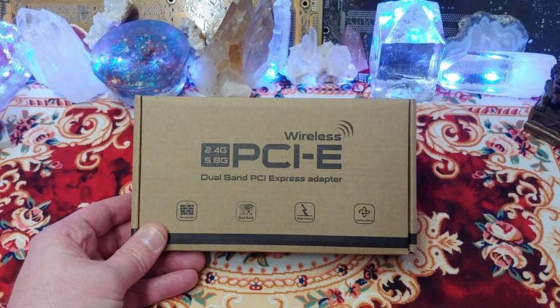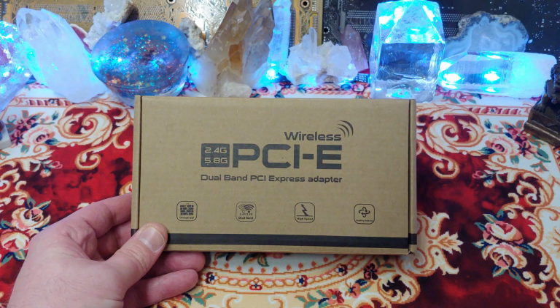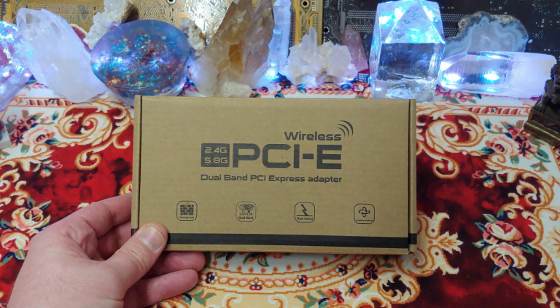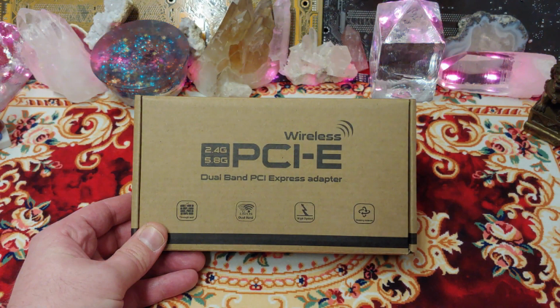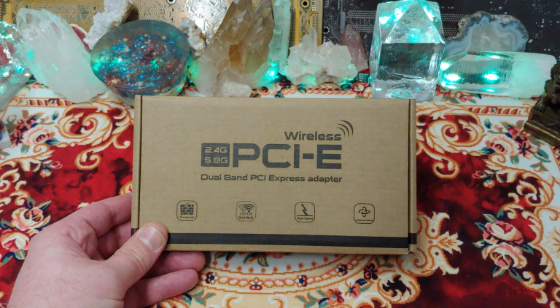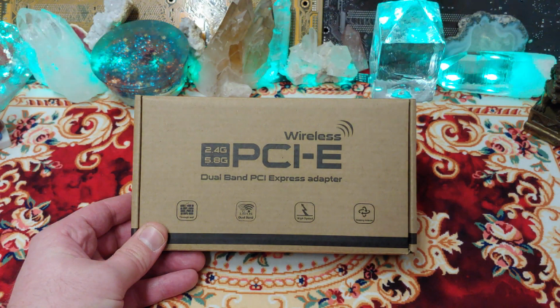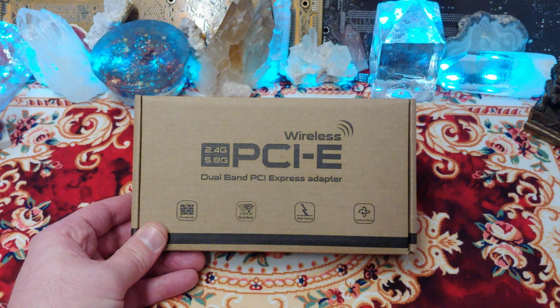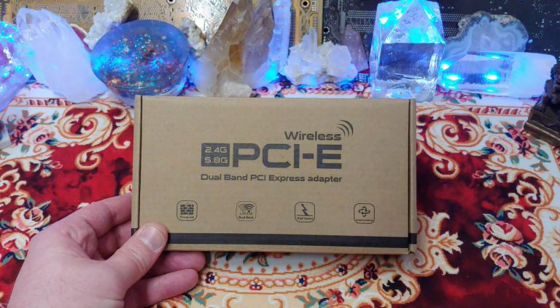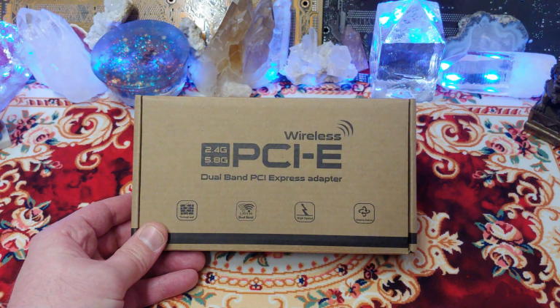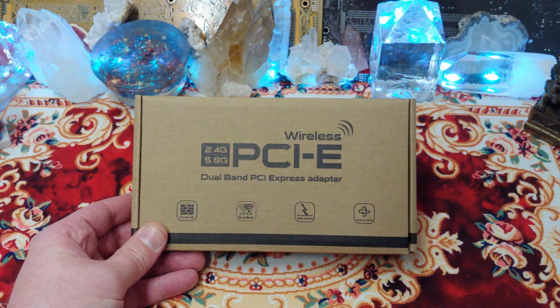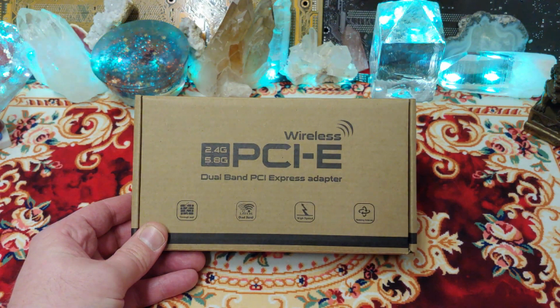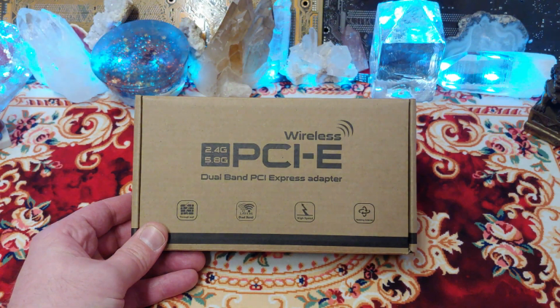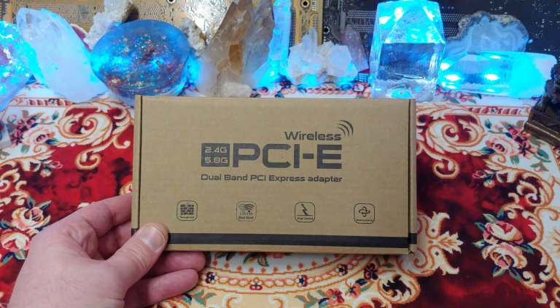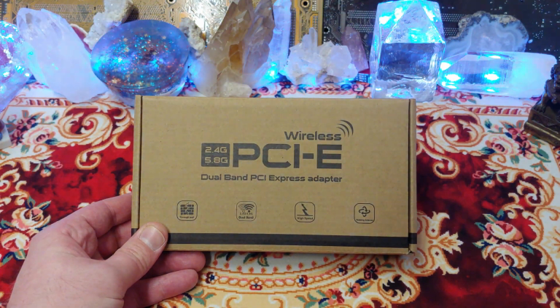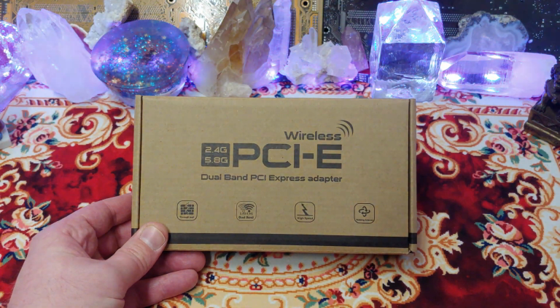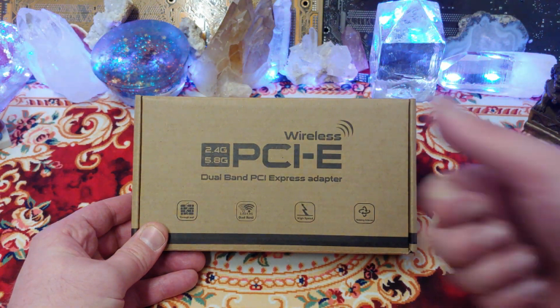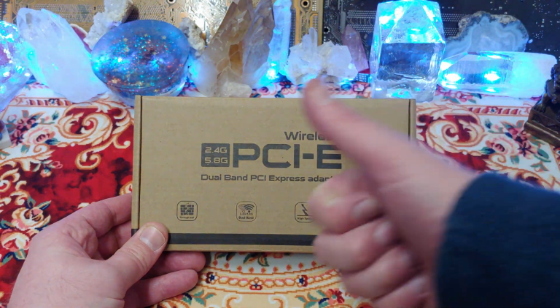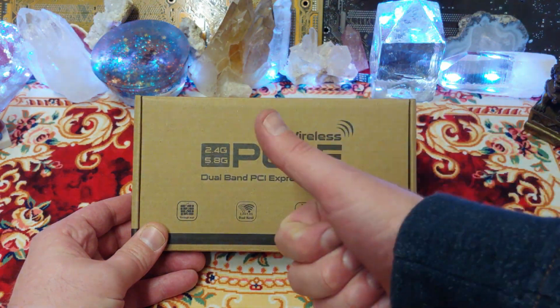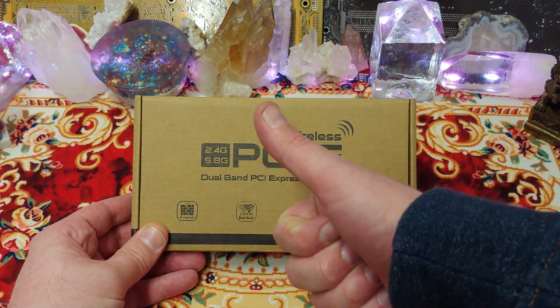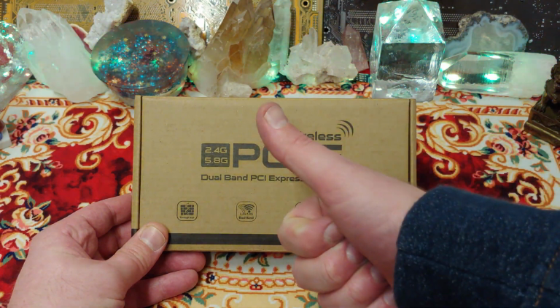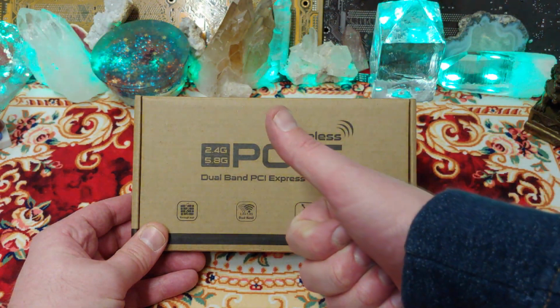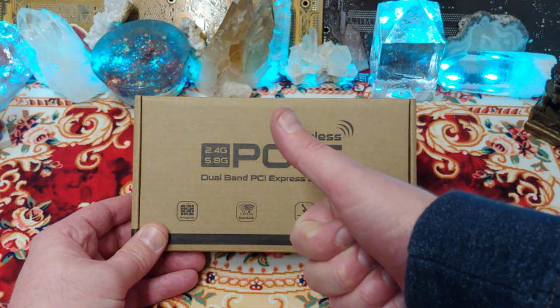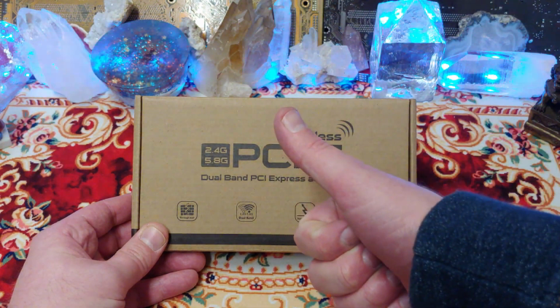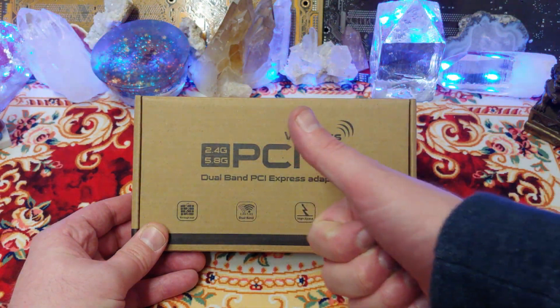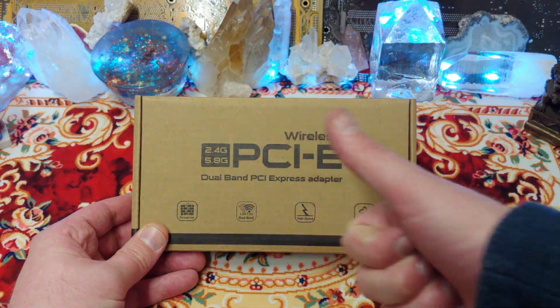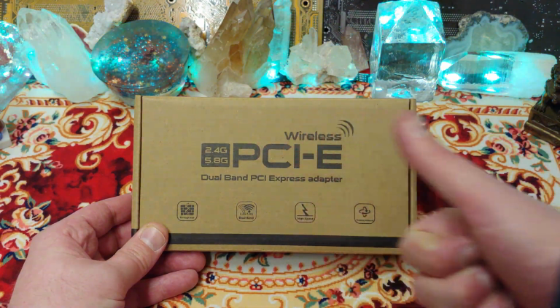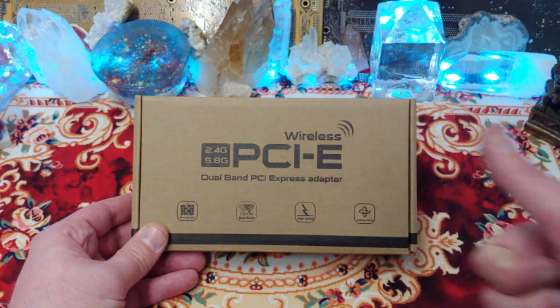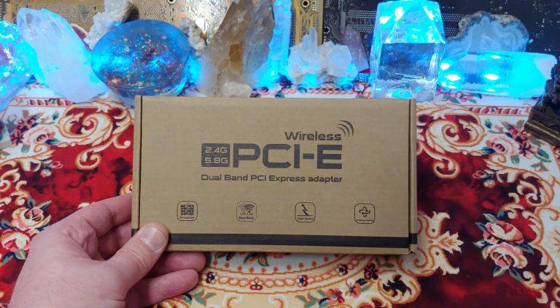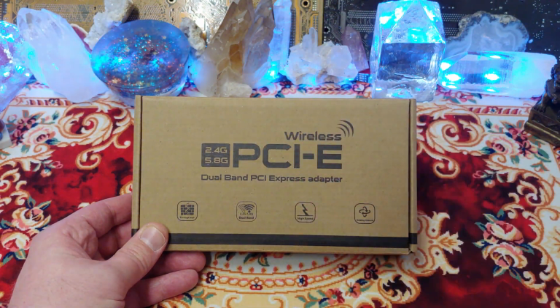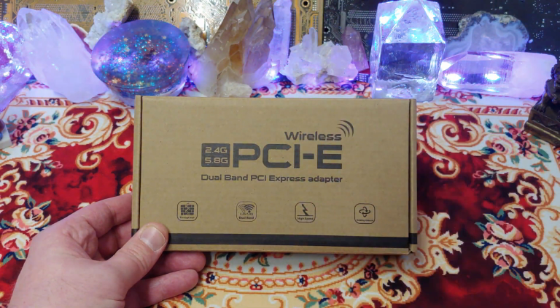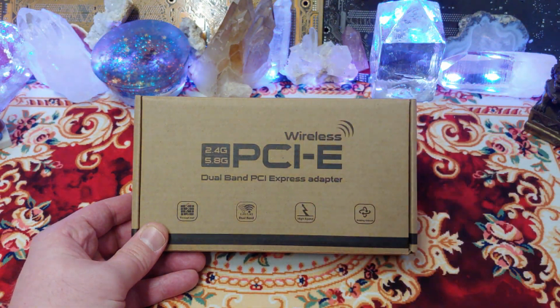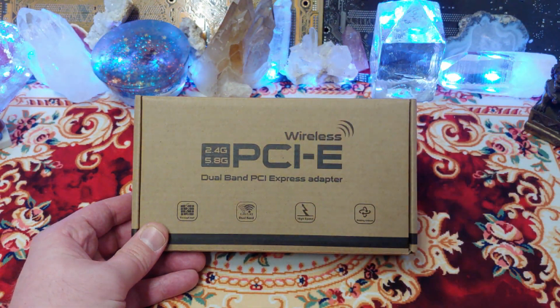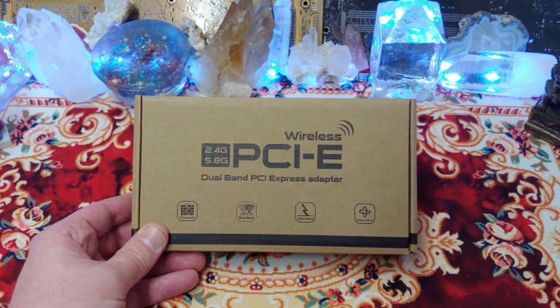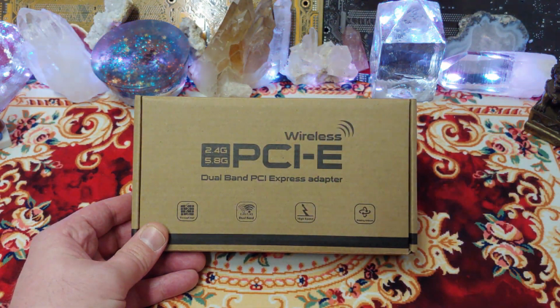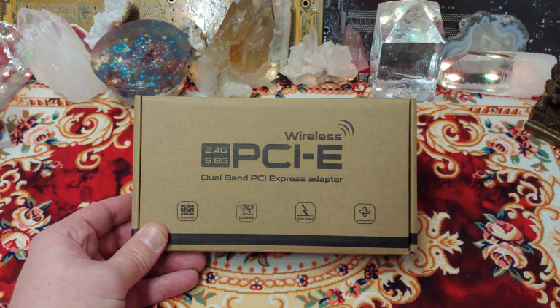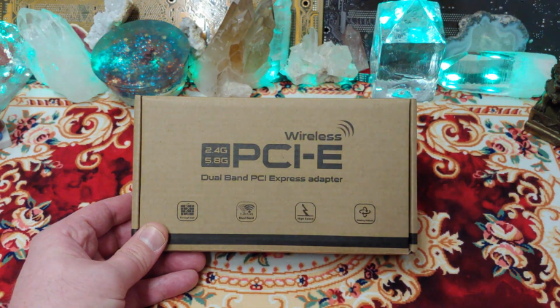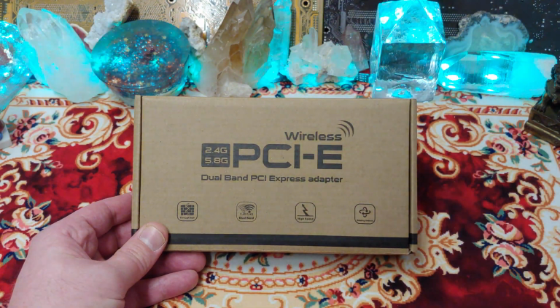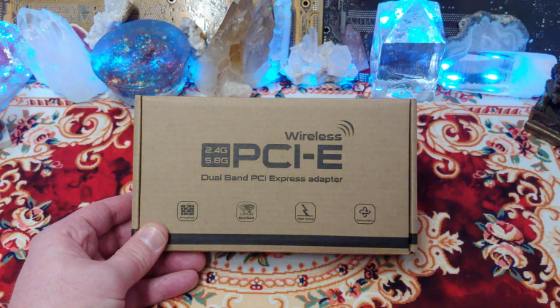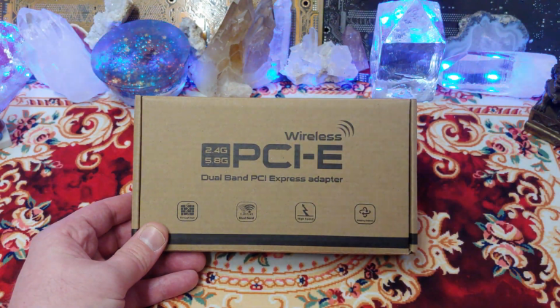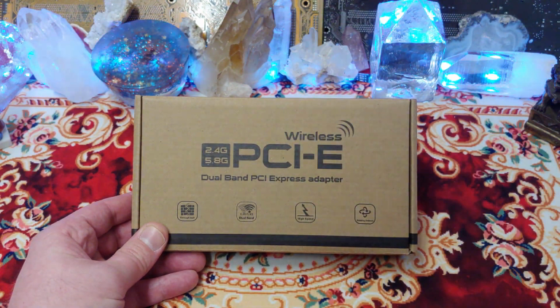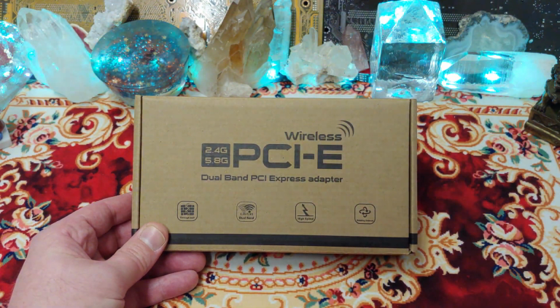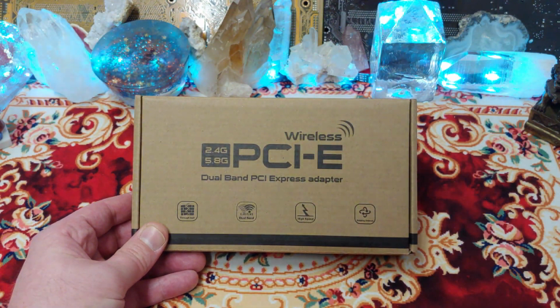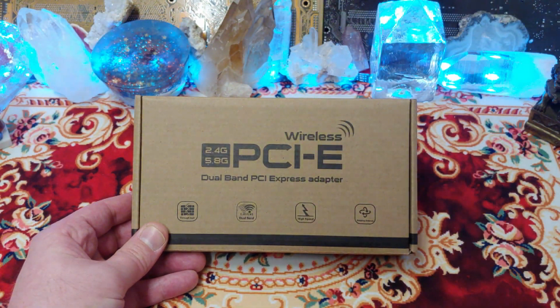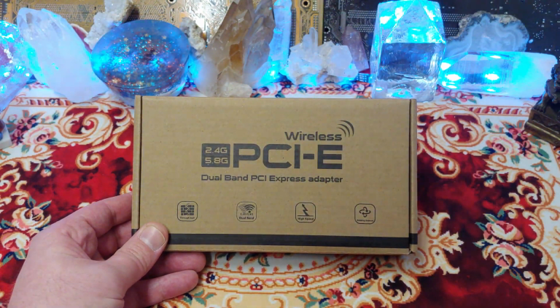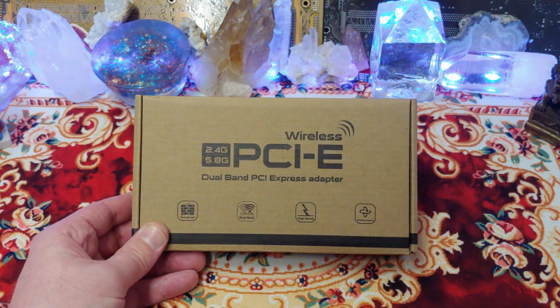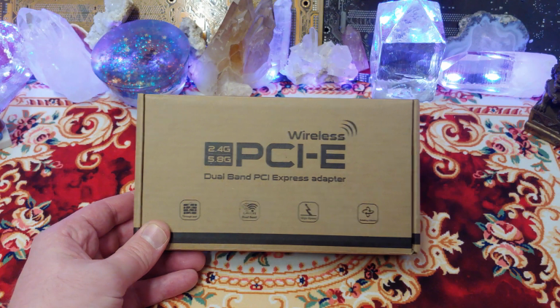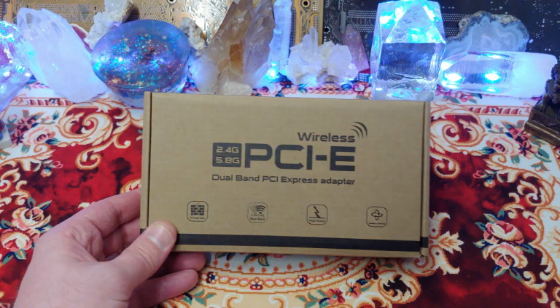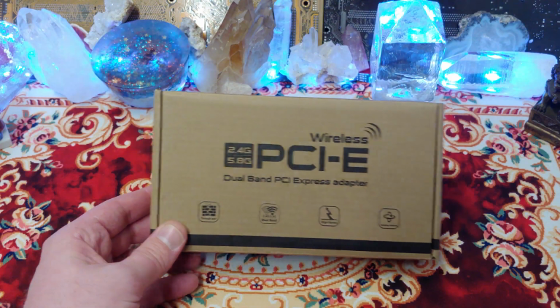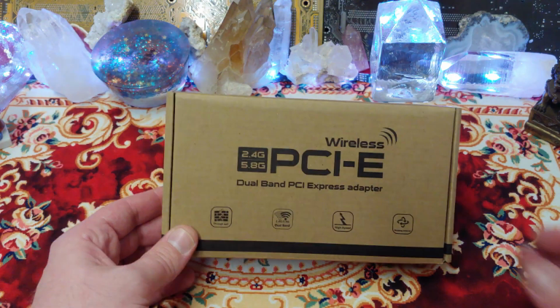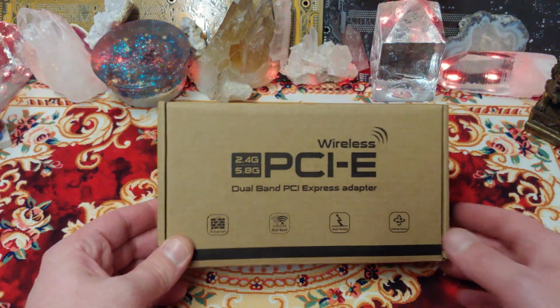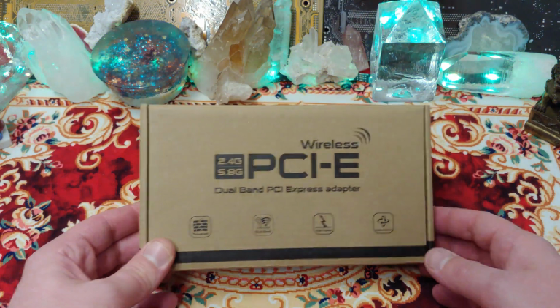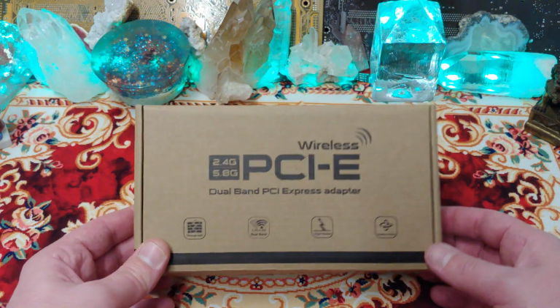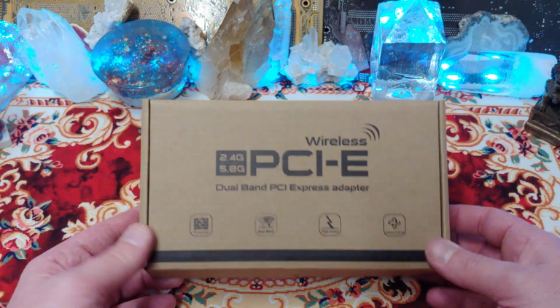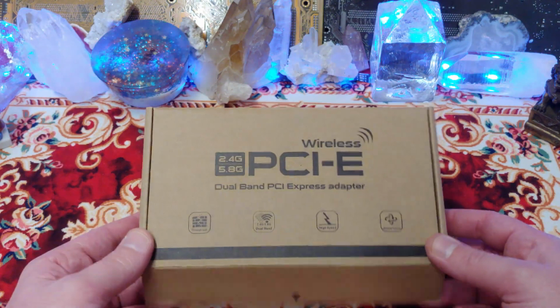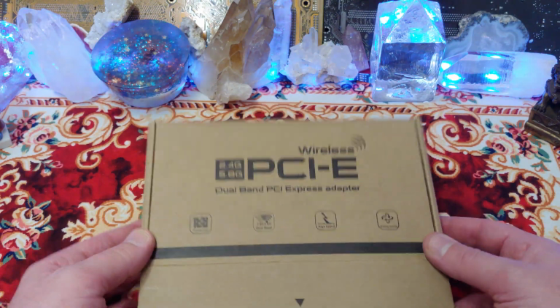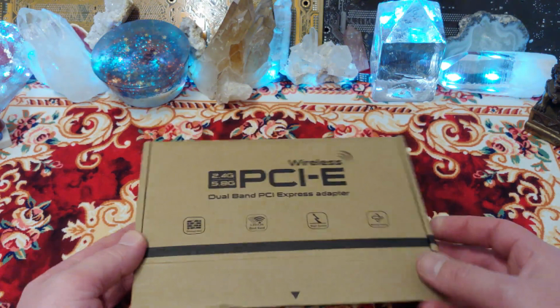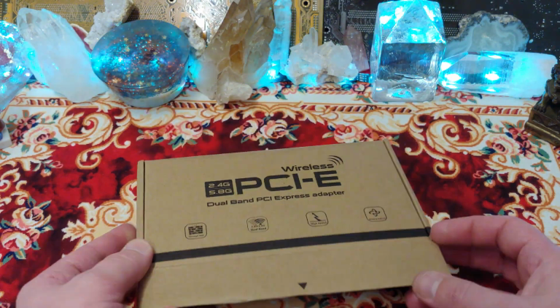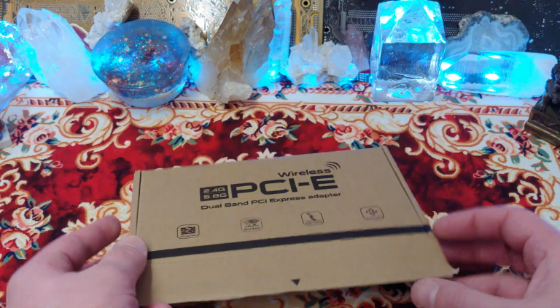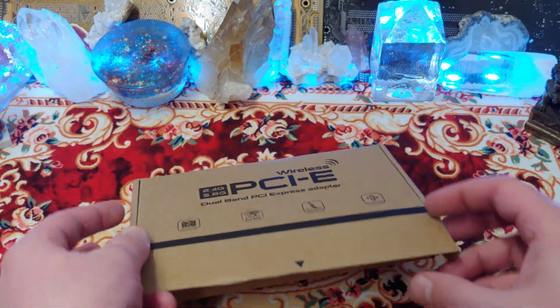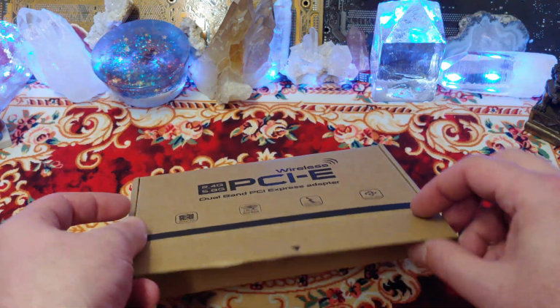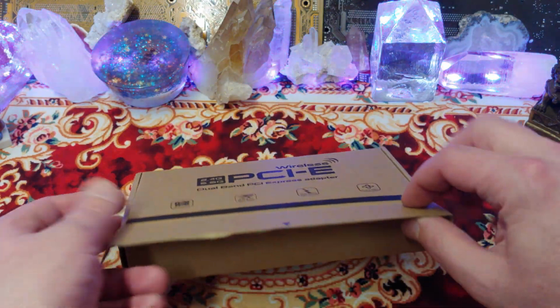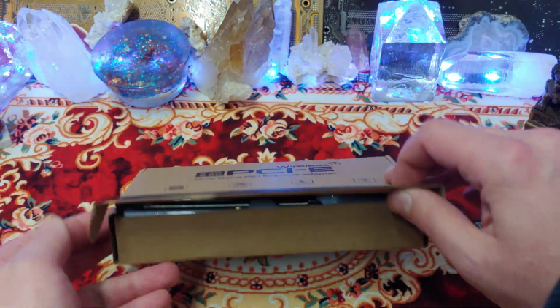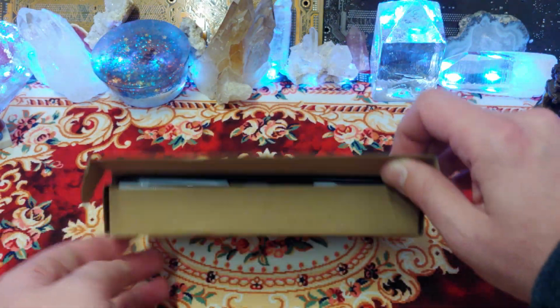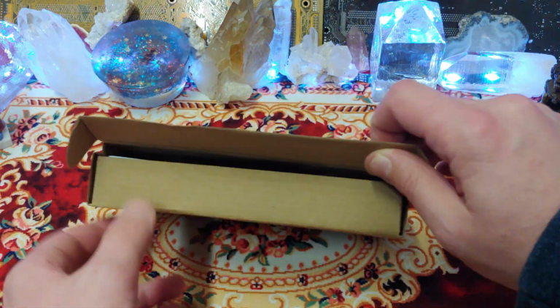Ladies and gentlemen, how's it going? Once again, I'm Ned from NezTech, but today I want to take a look at another cheapo Wi-Fi 6 card.